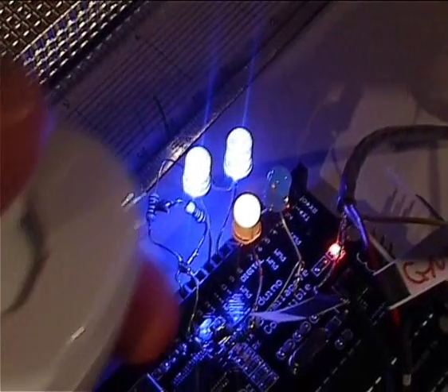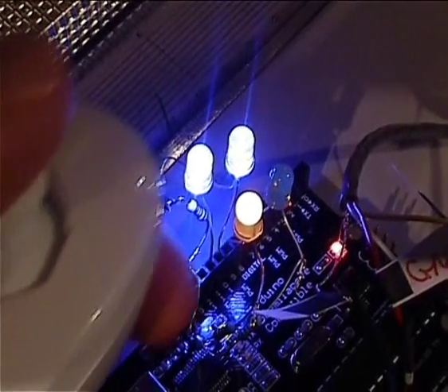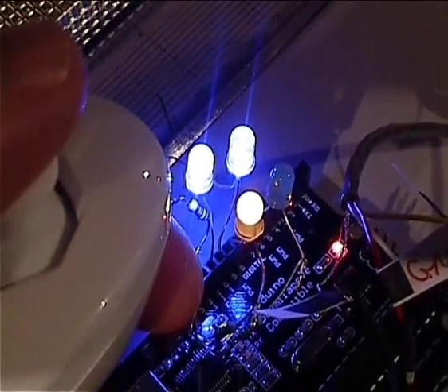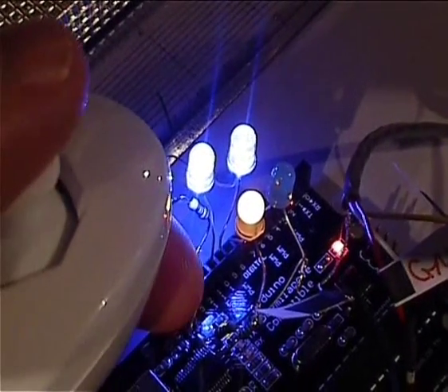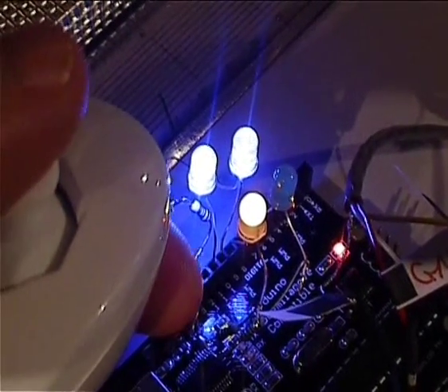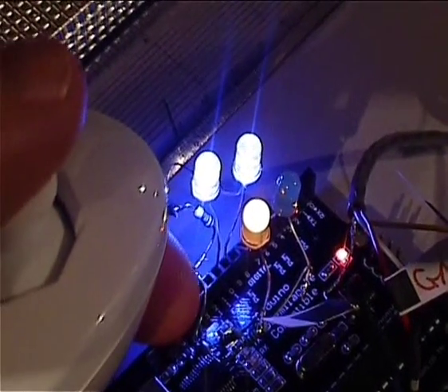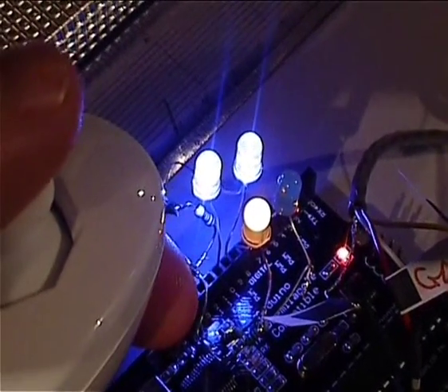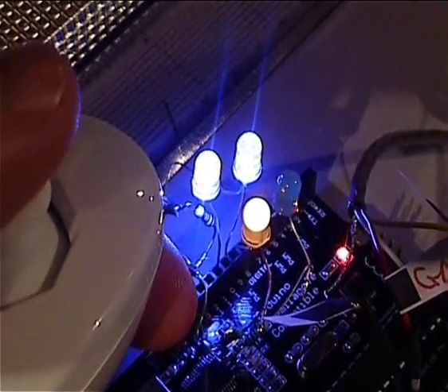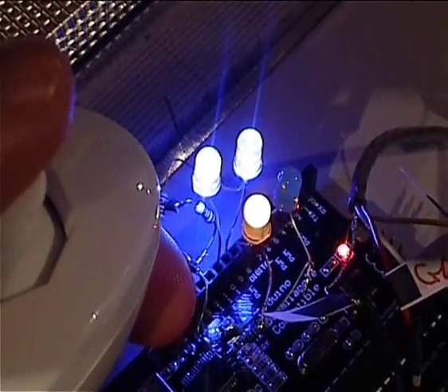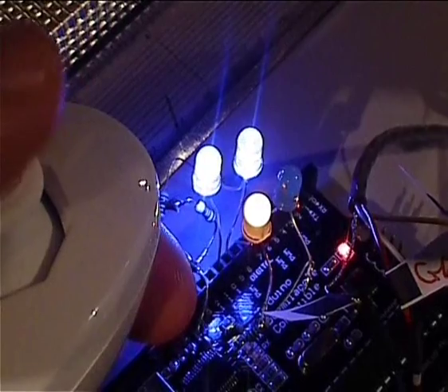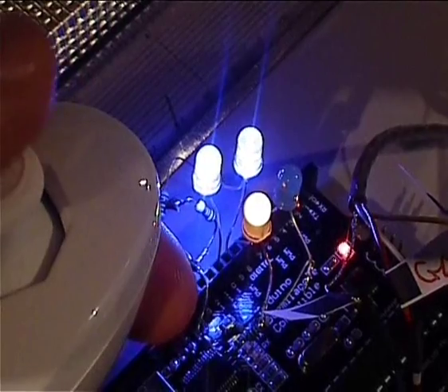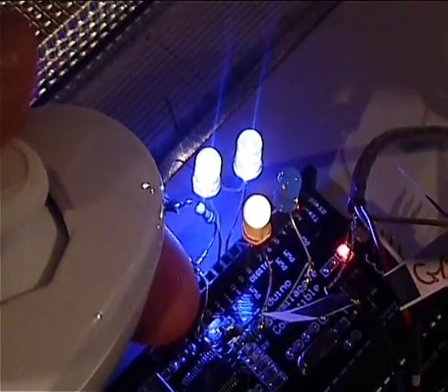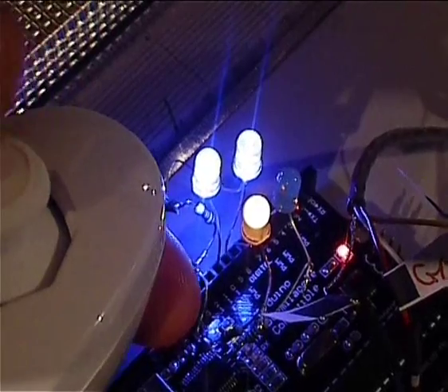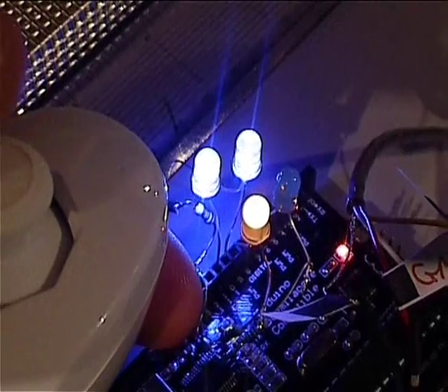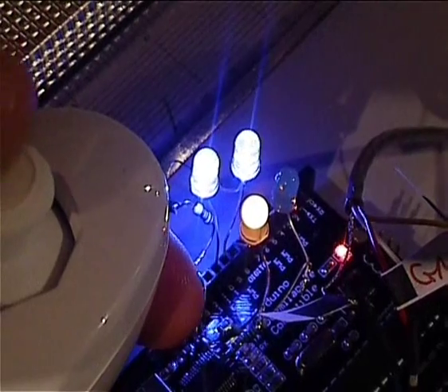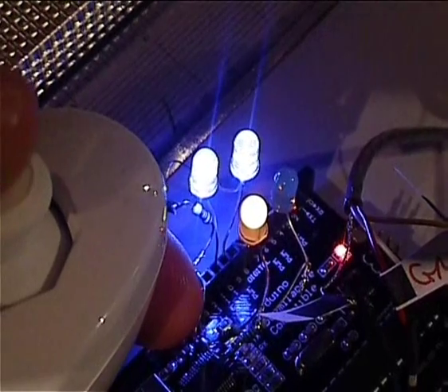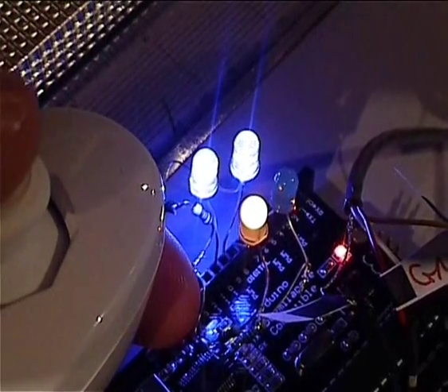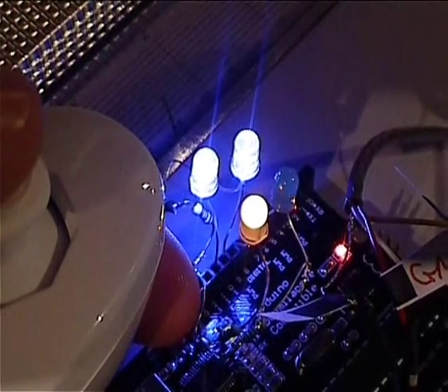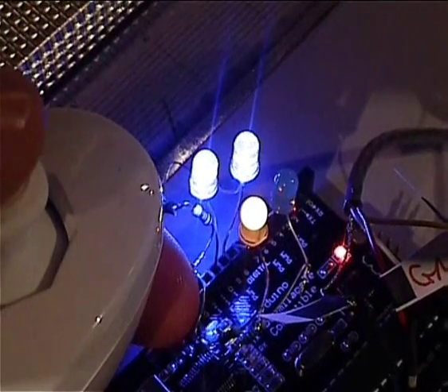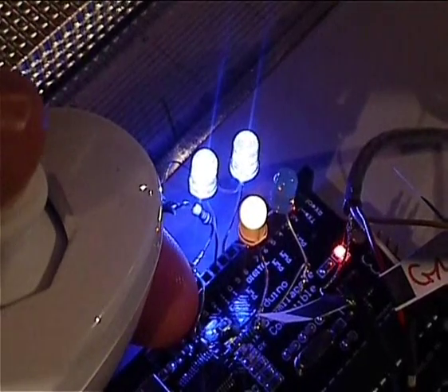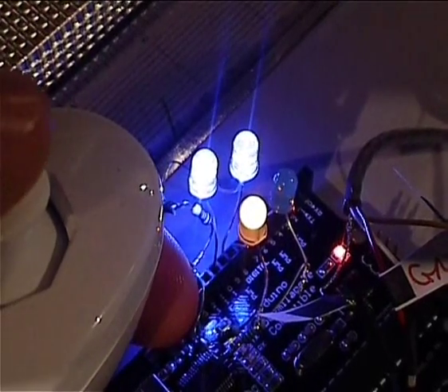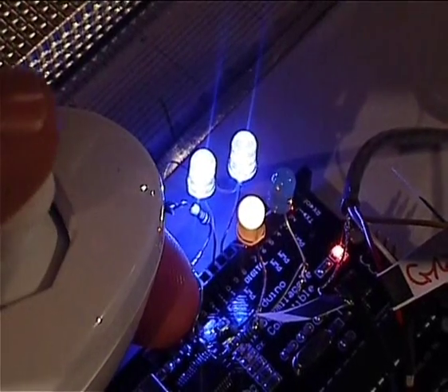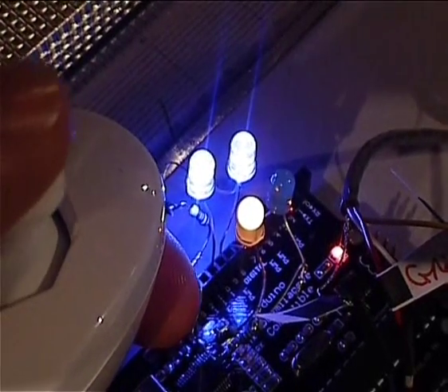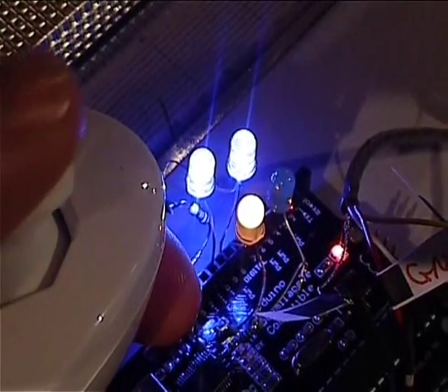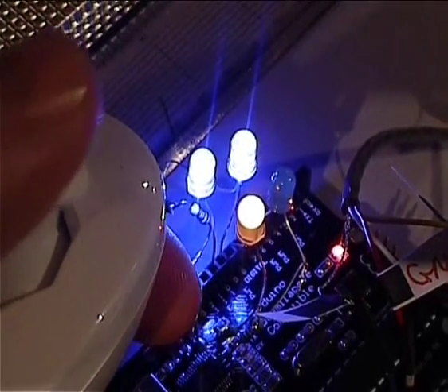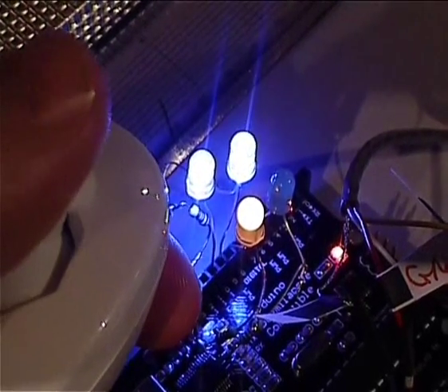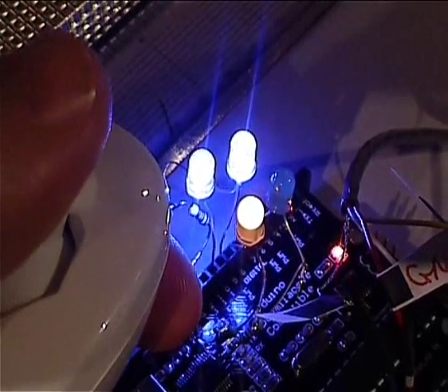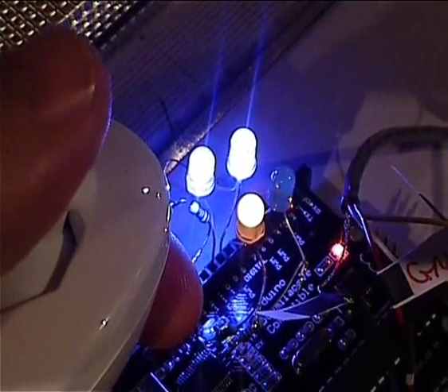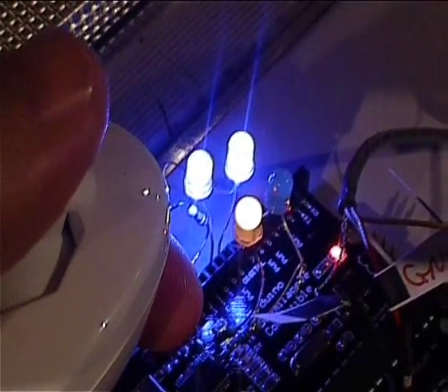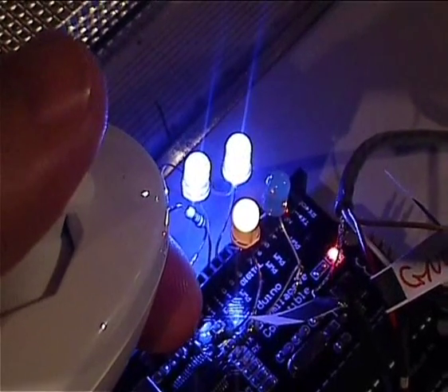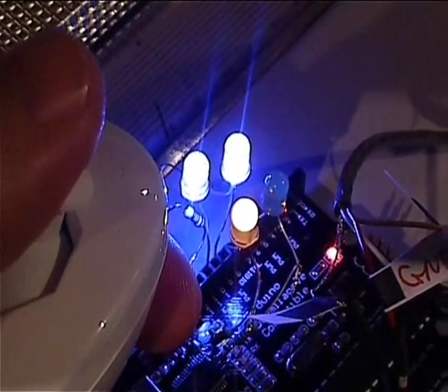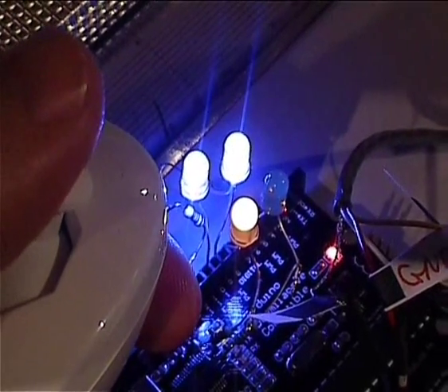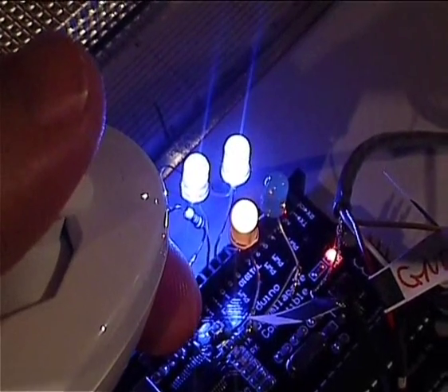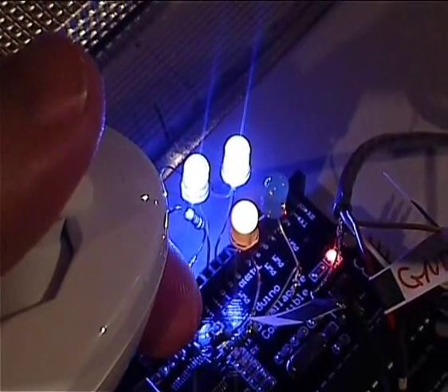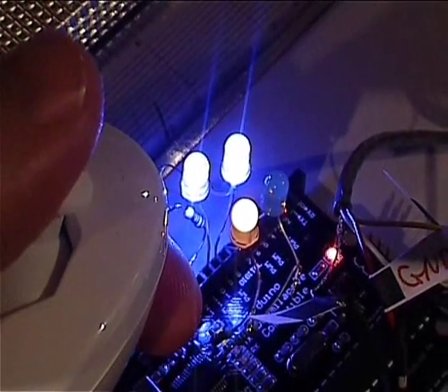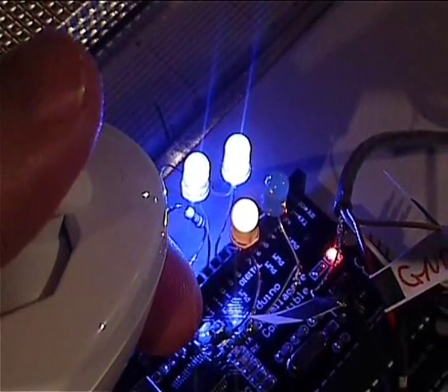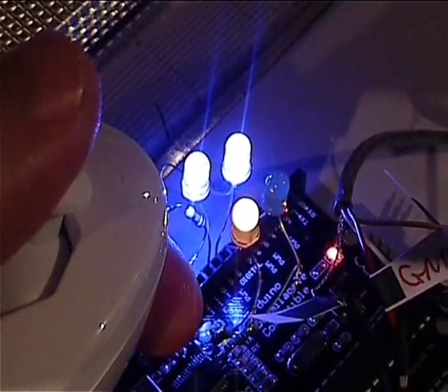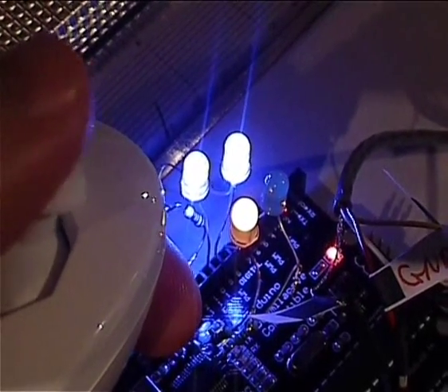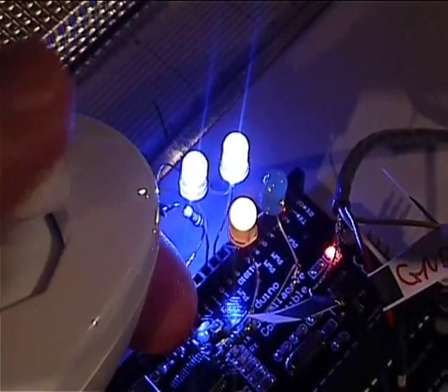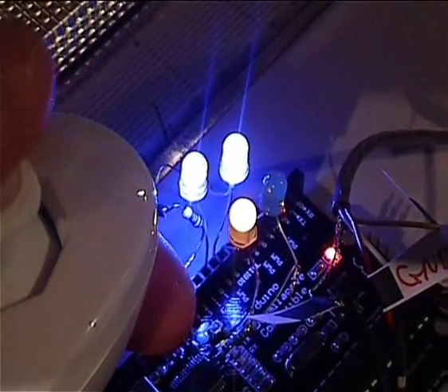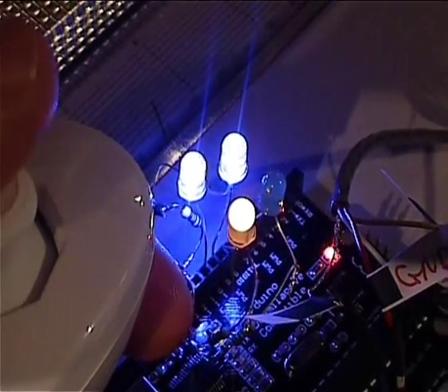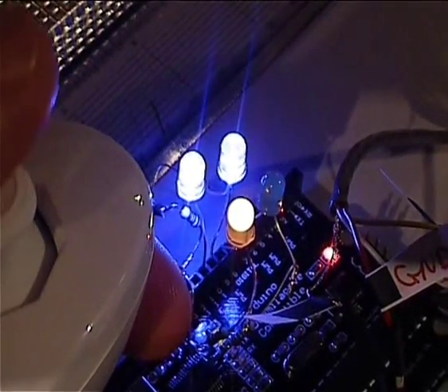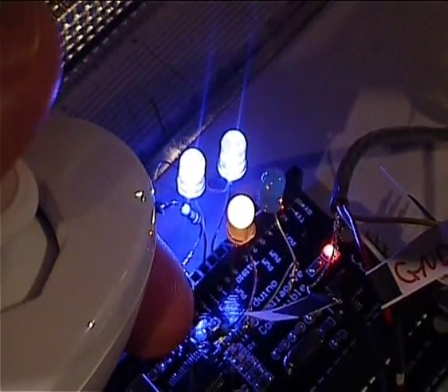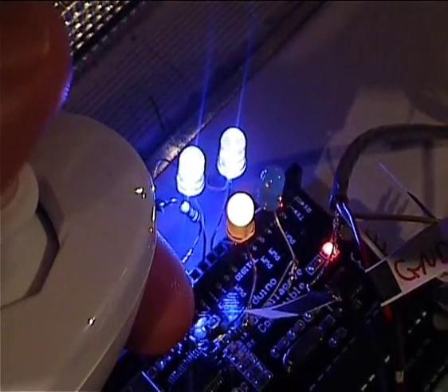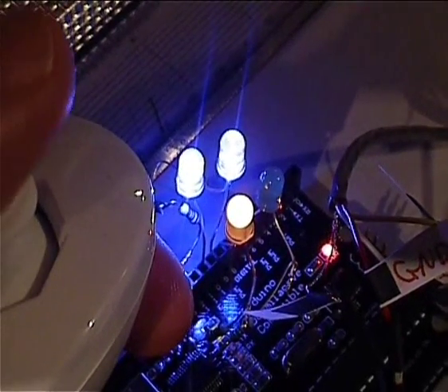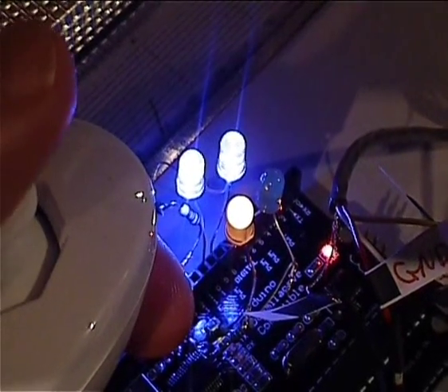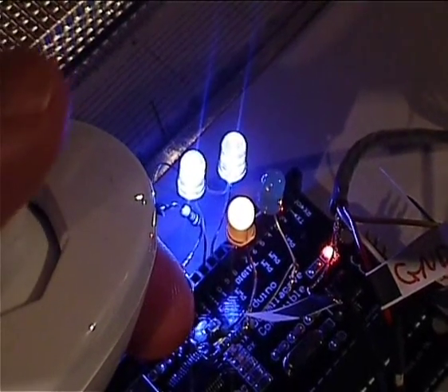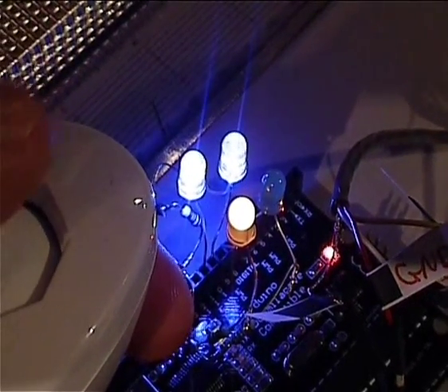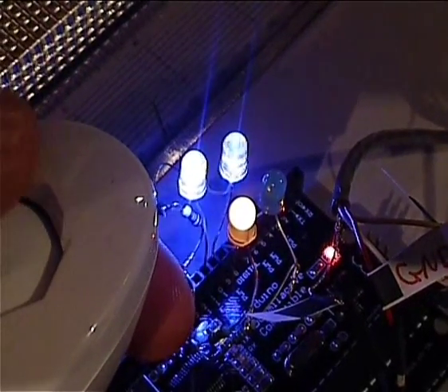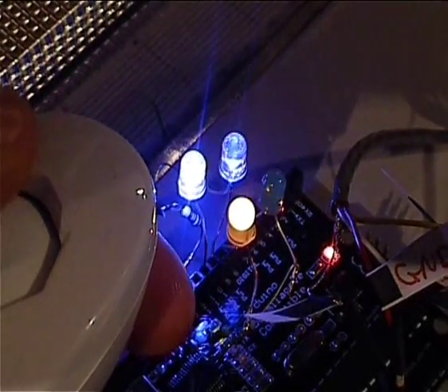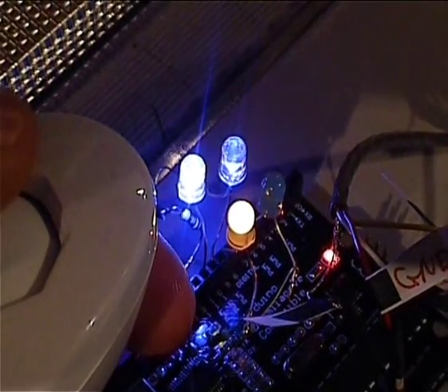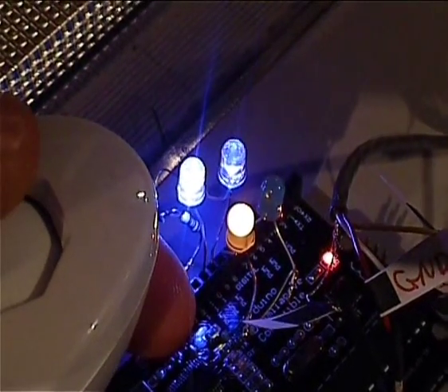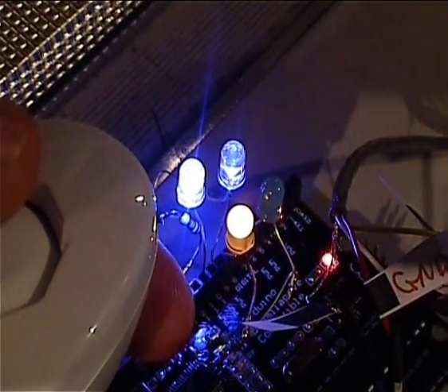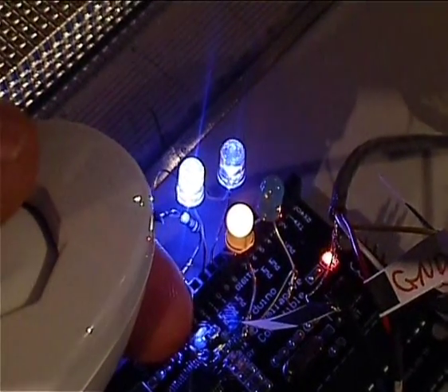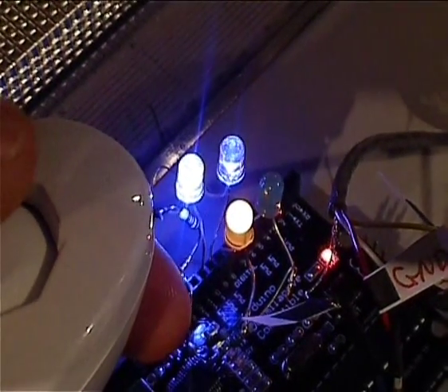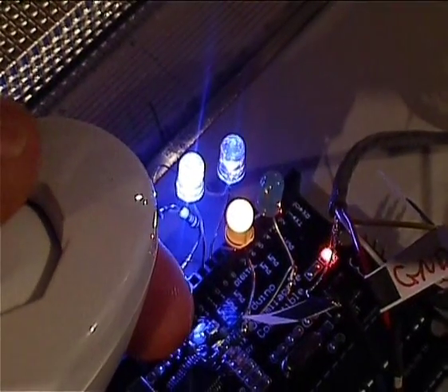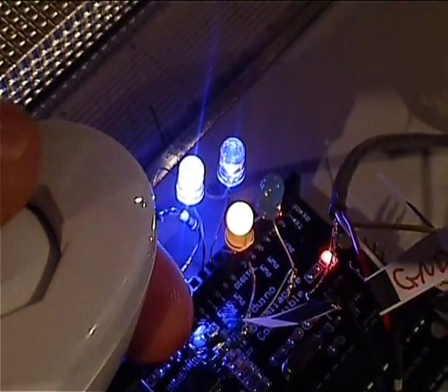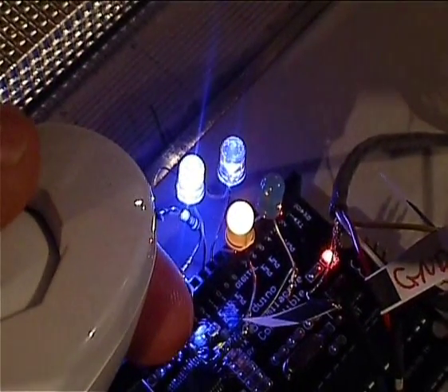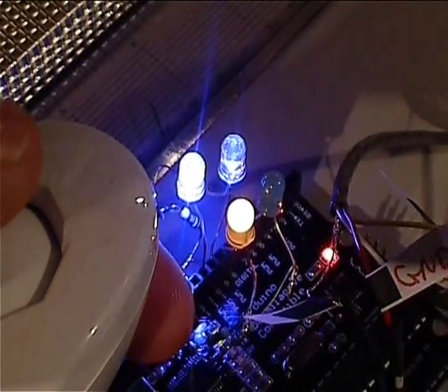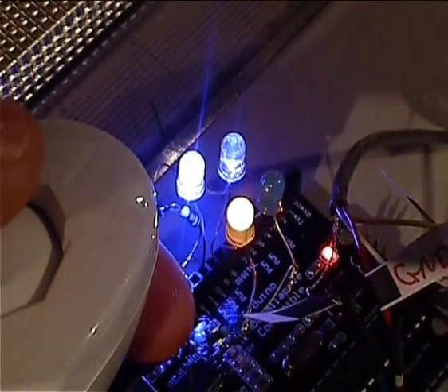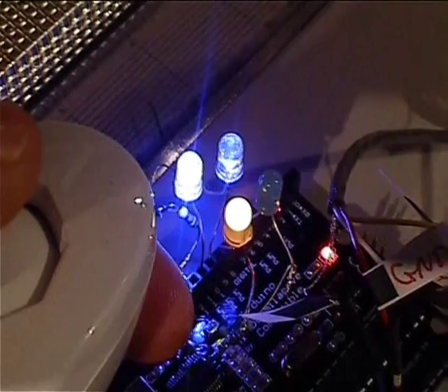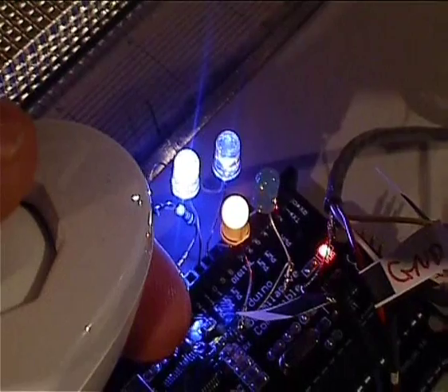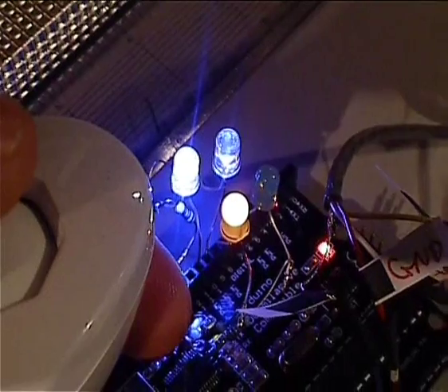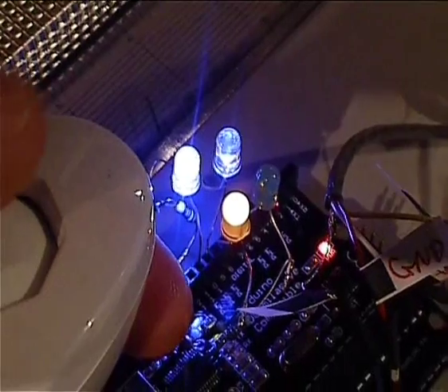And then on the other blue LED: forward, brighter, mid, back, dimmer.